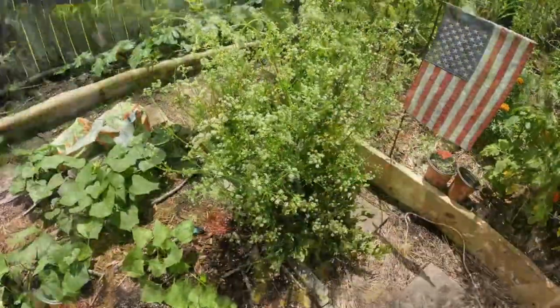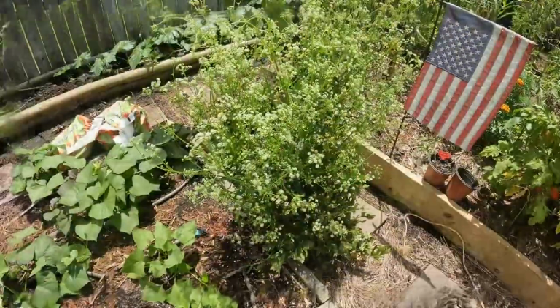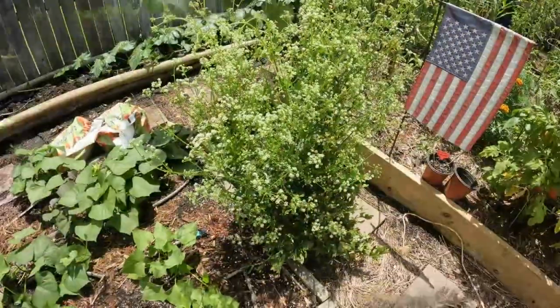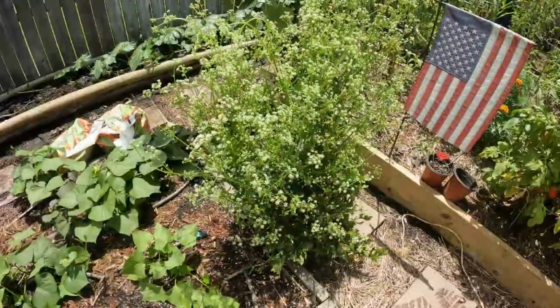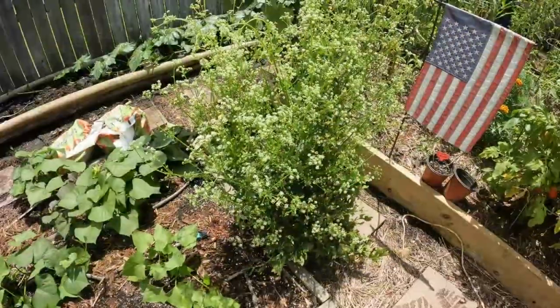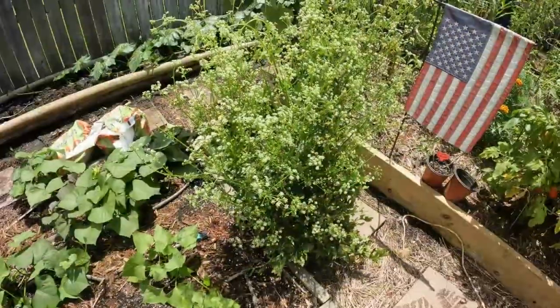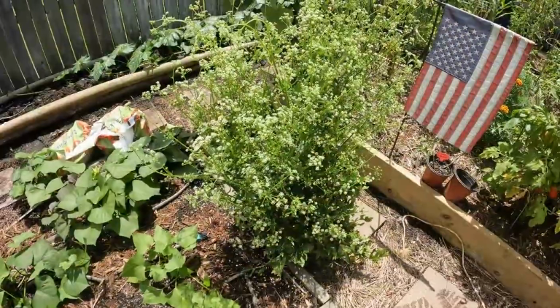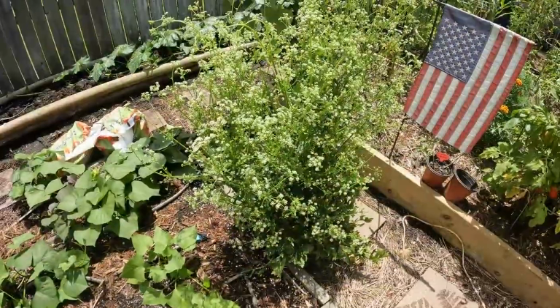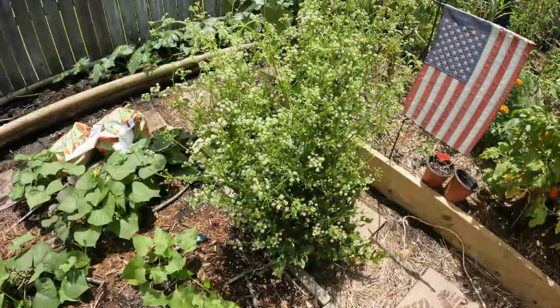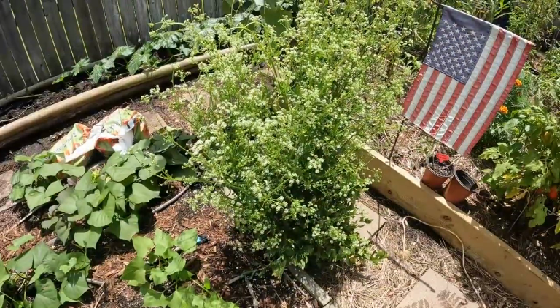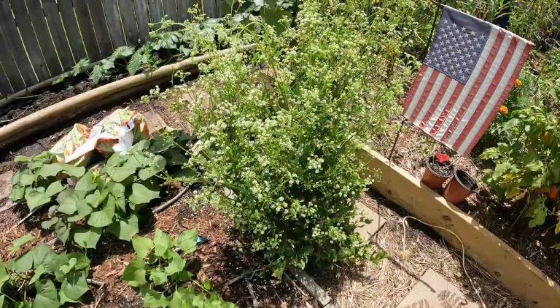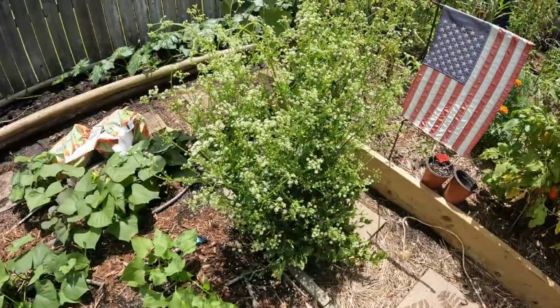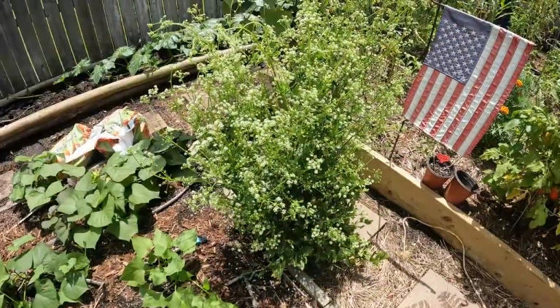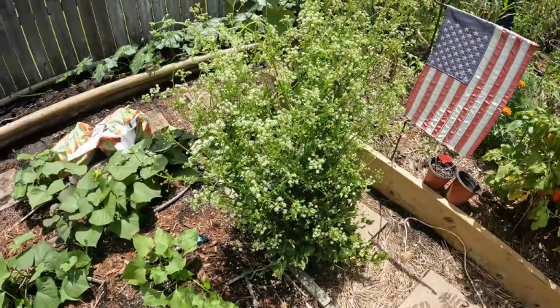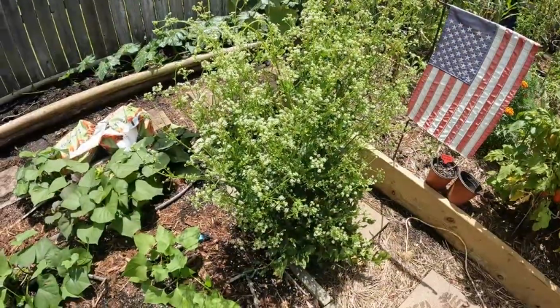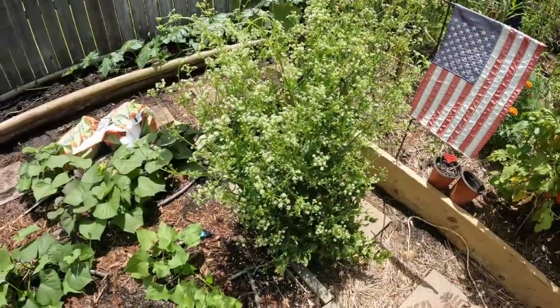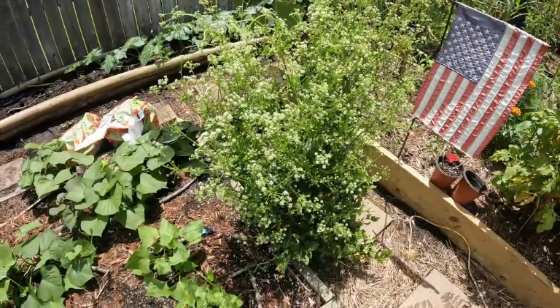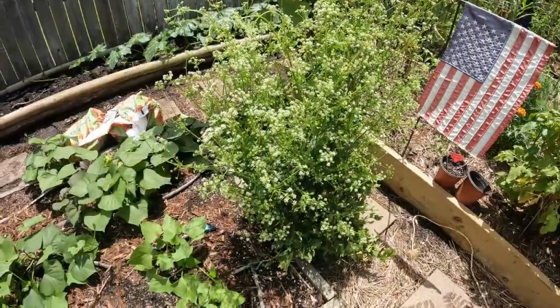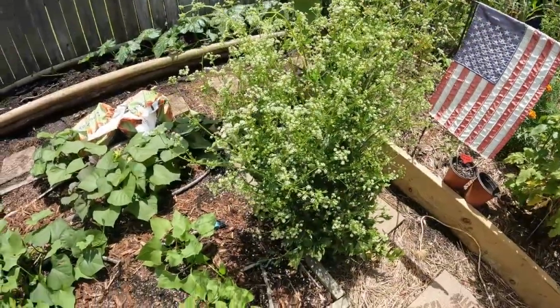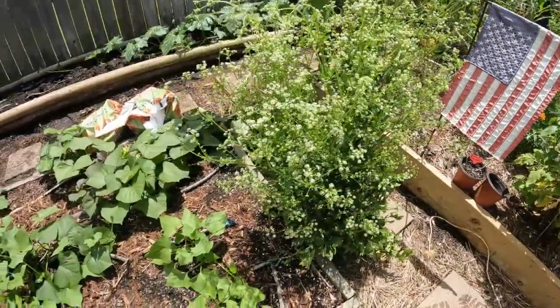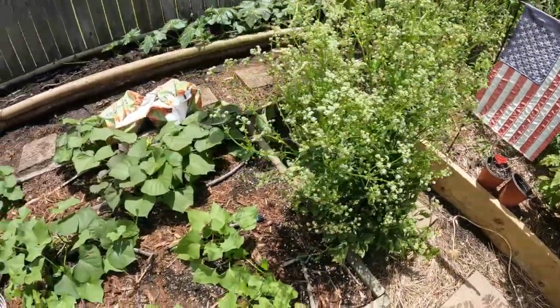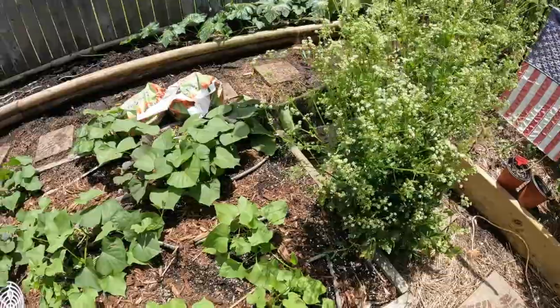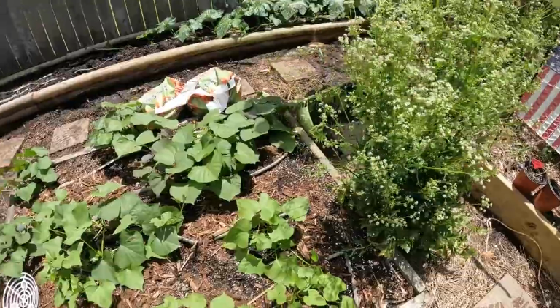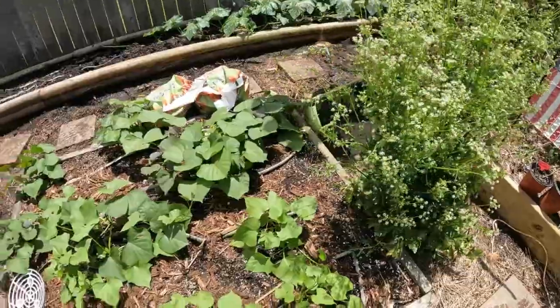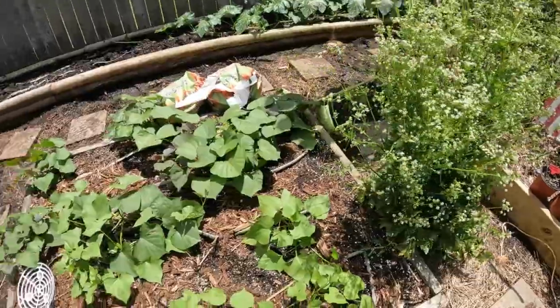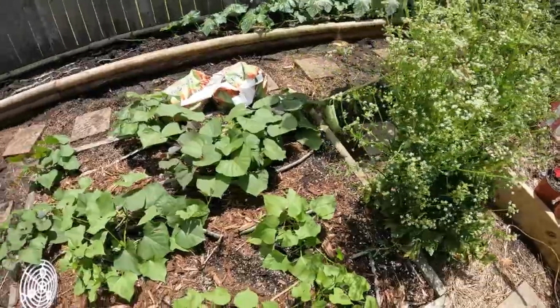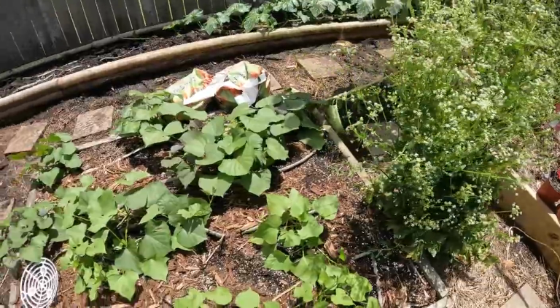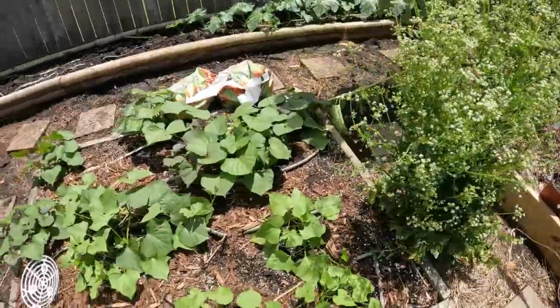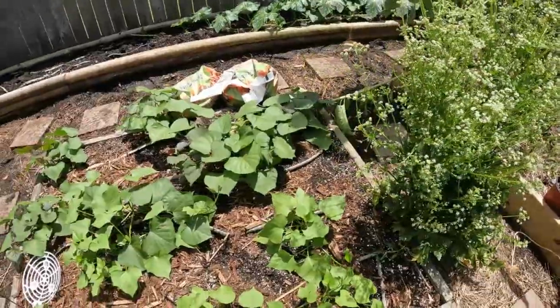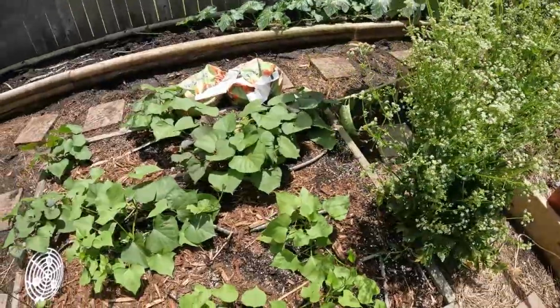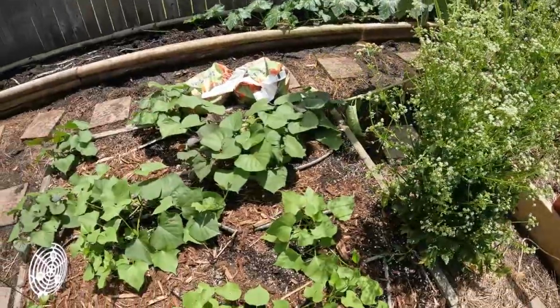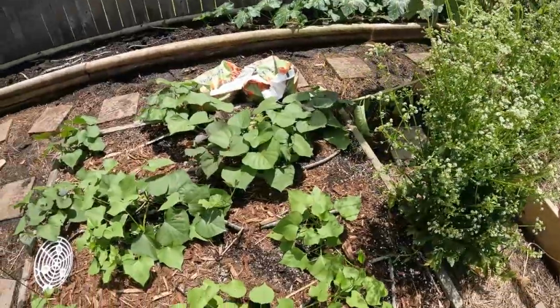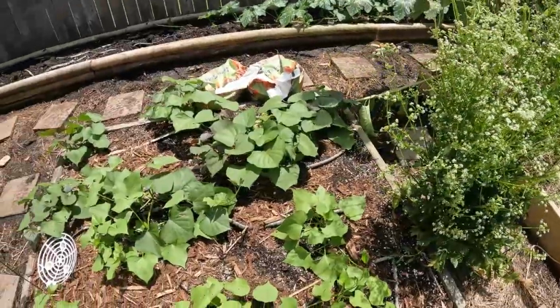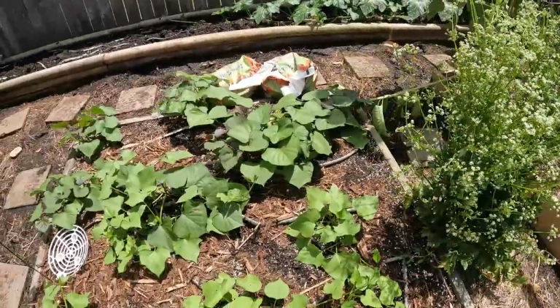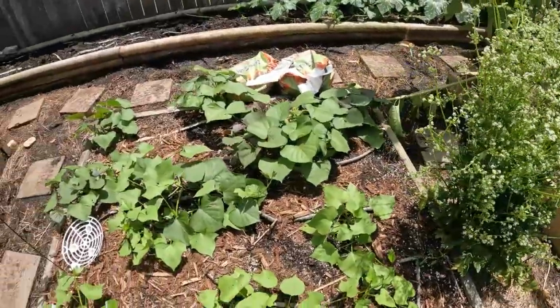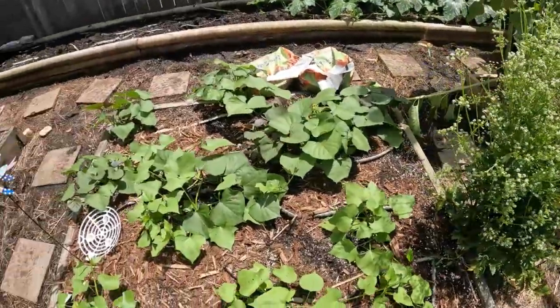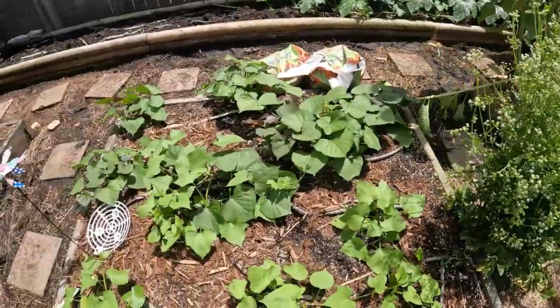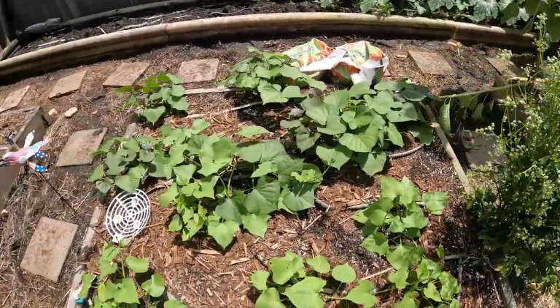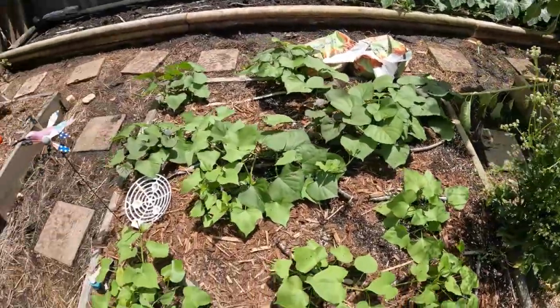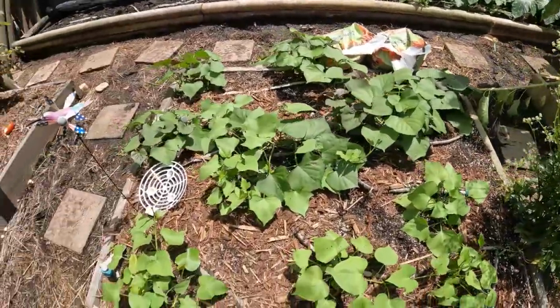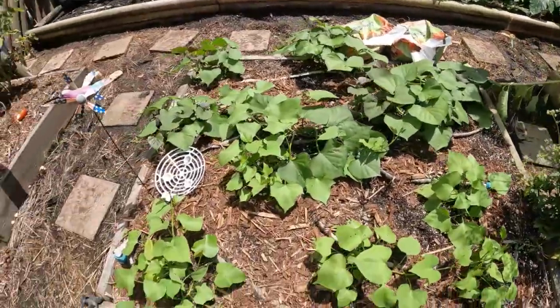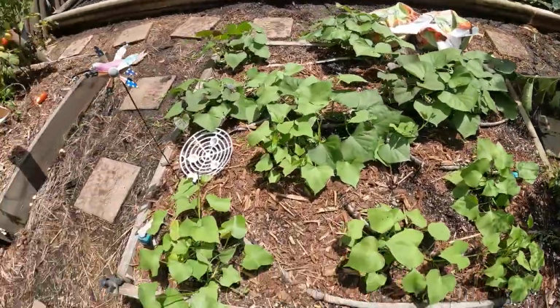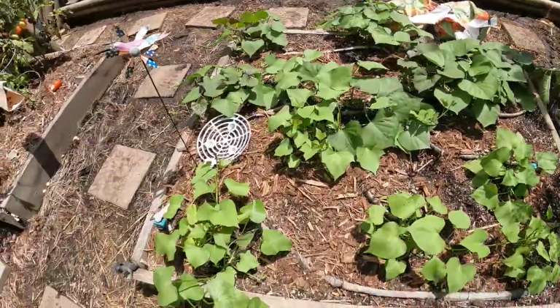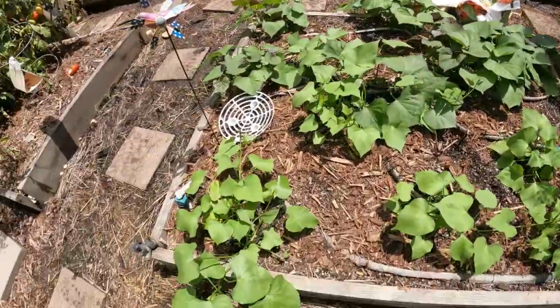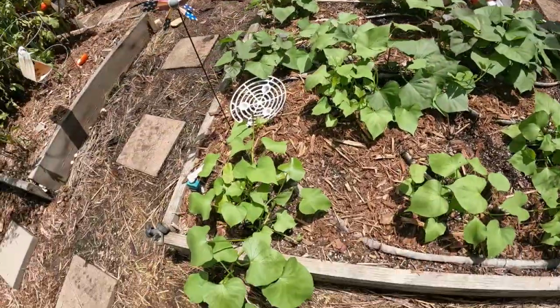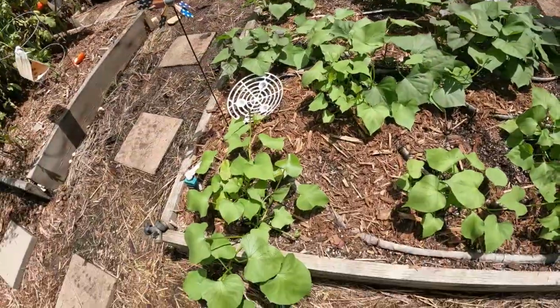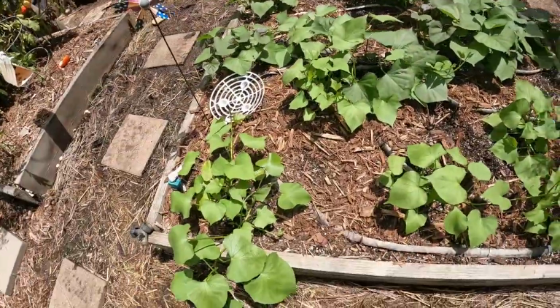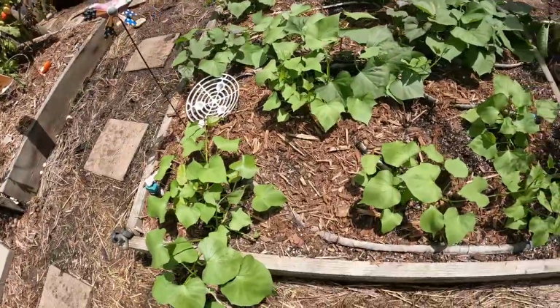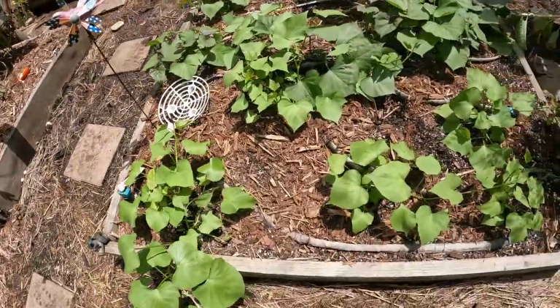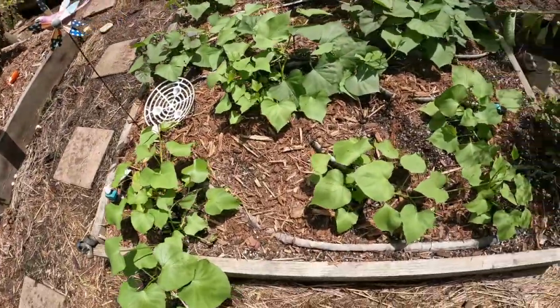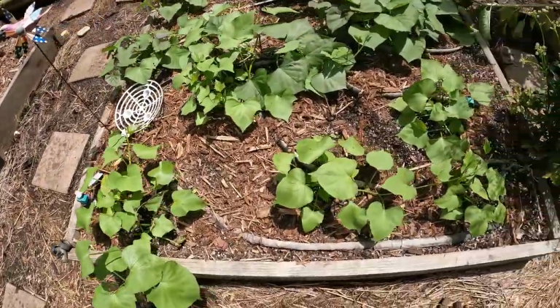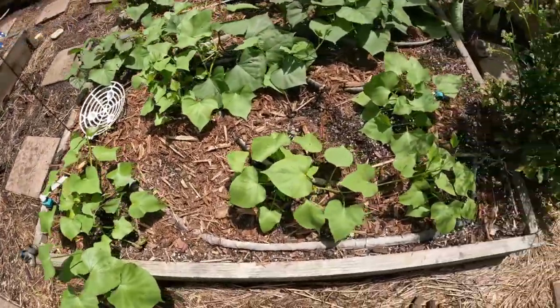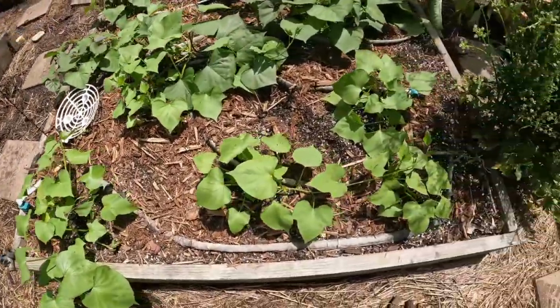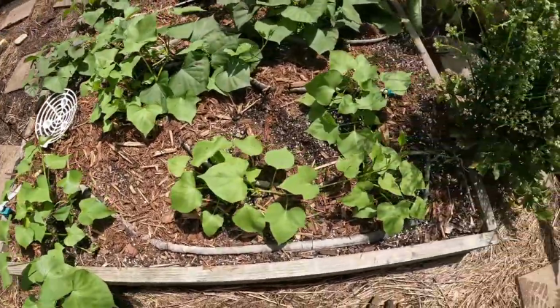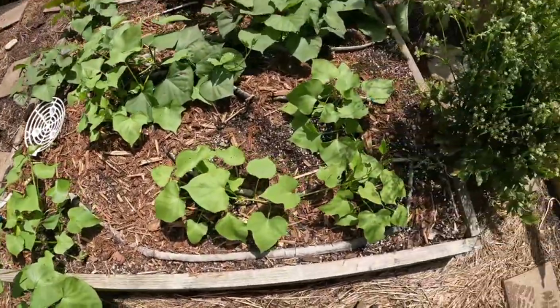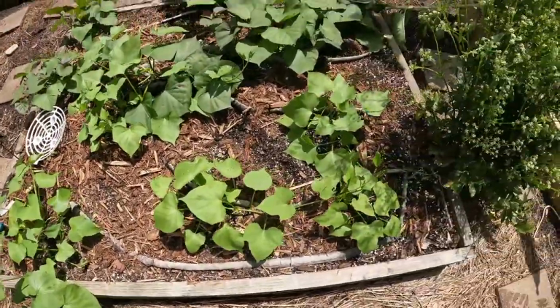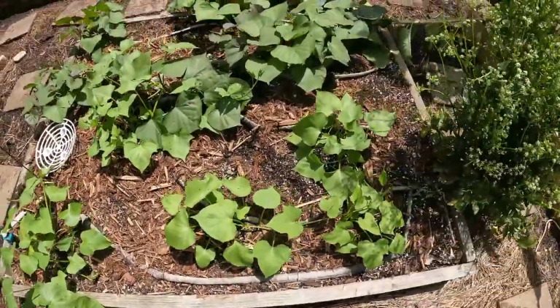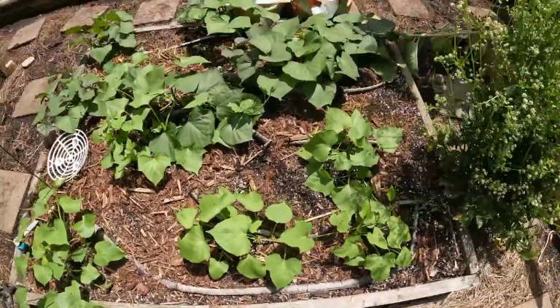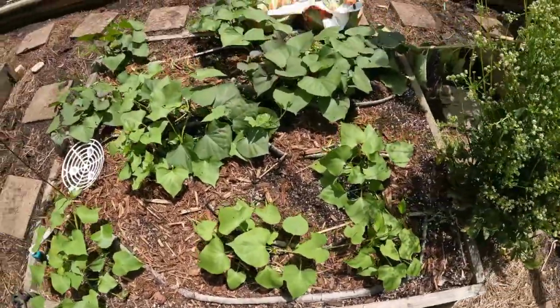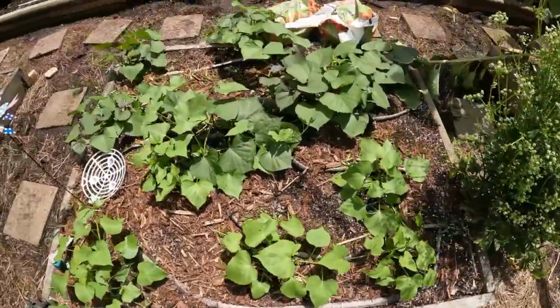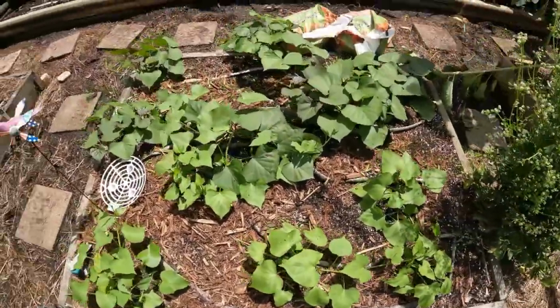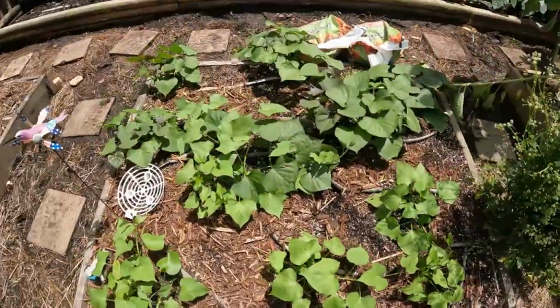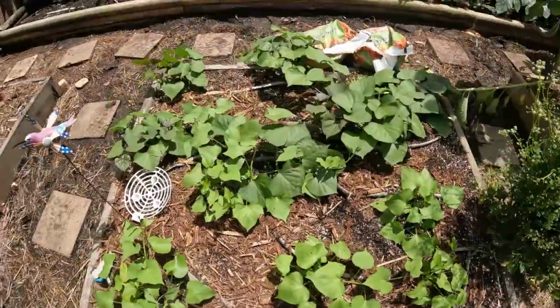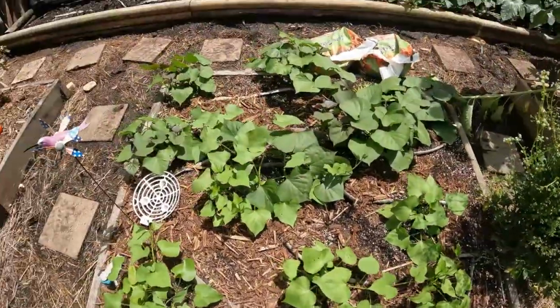That's a volunteer celery going to seed. There's all my sweet potatoes — they're starting to vine and doing pretty well.